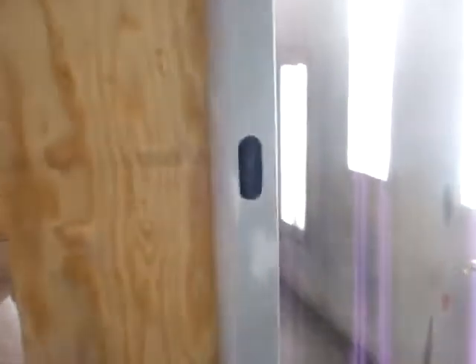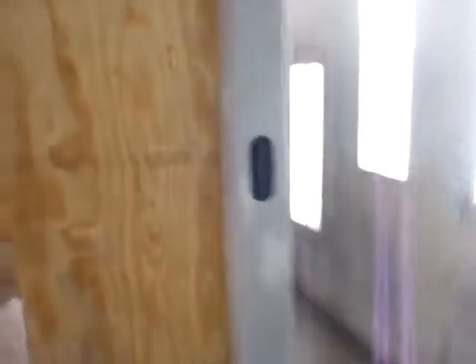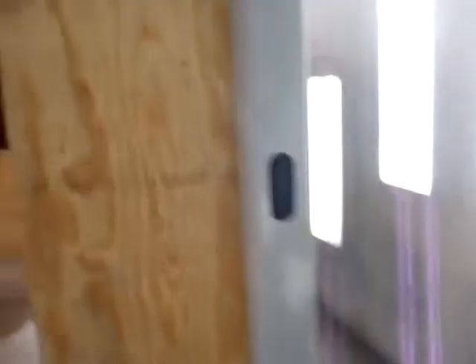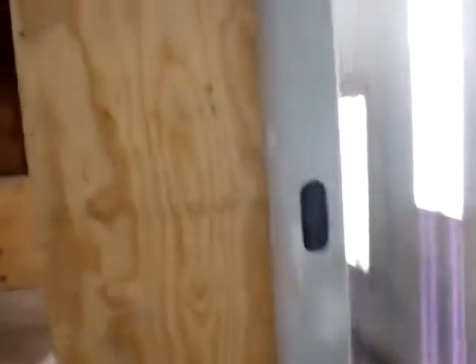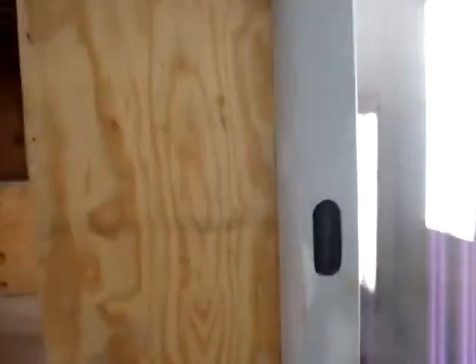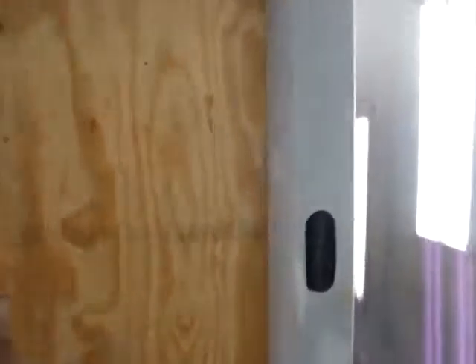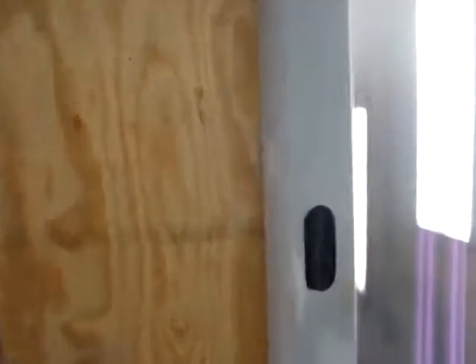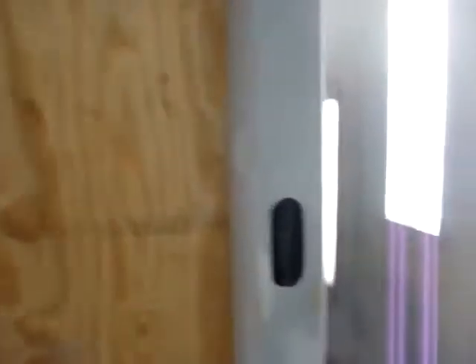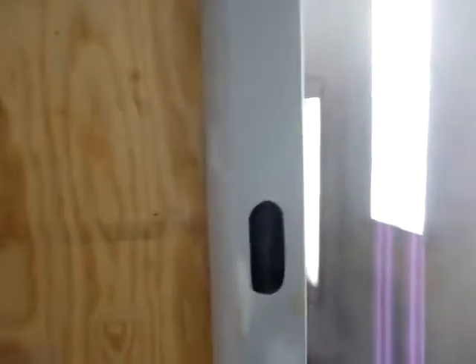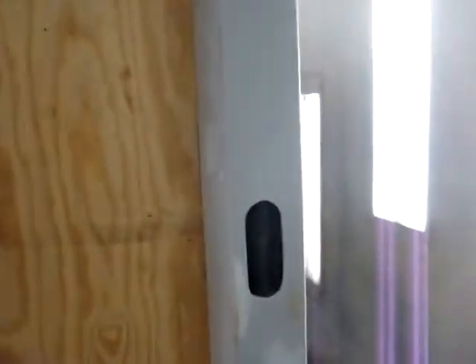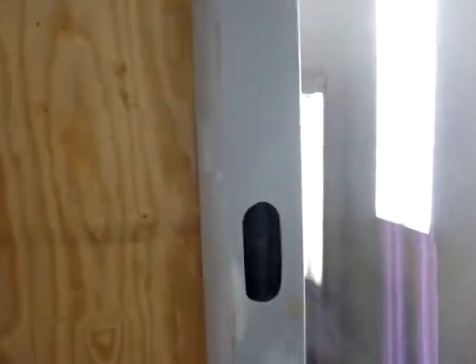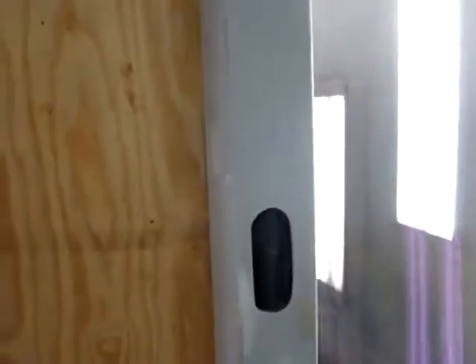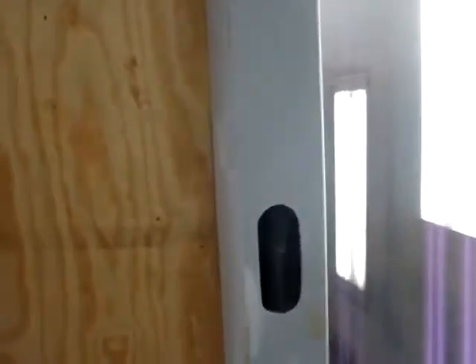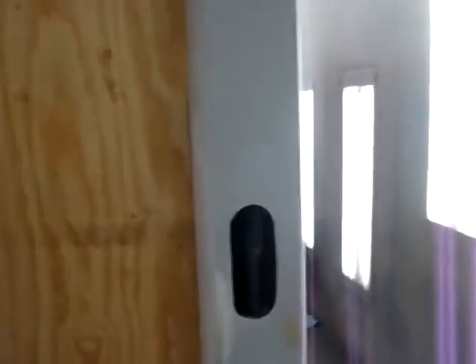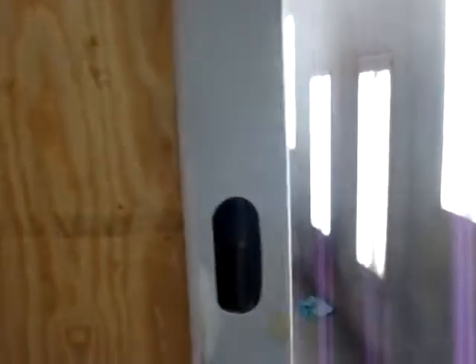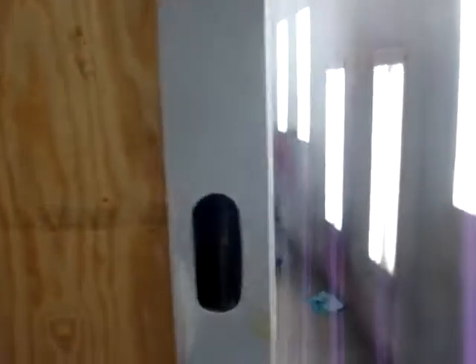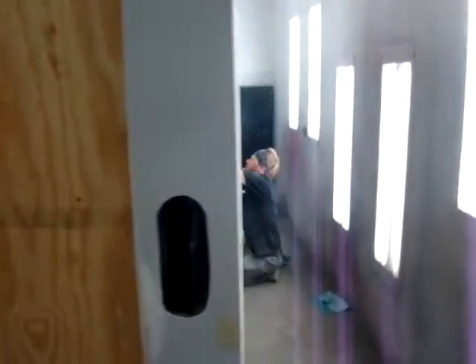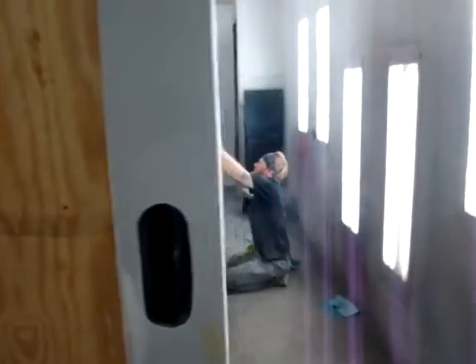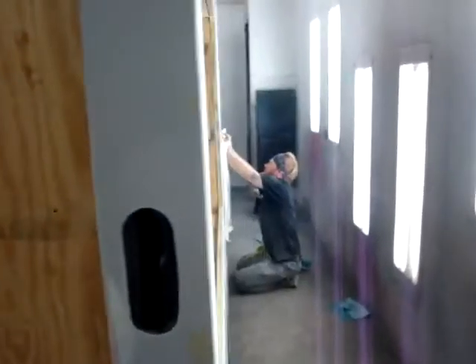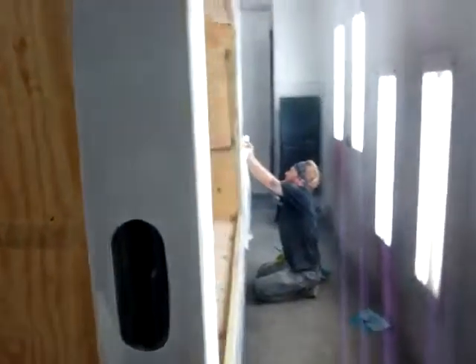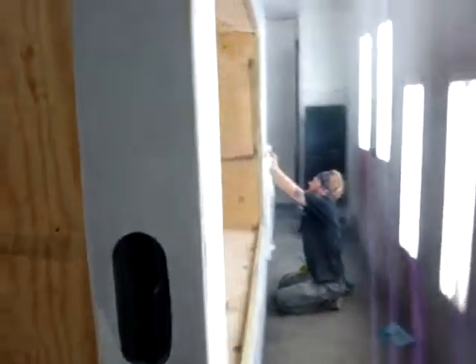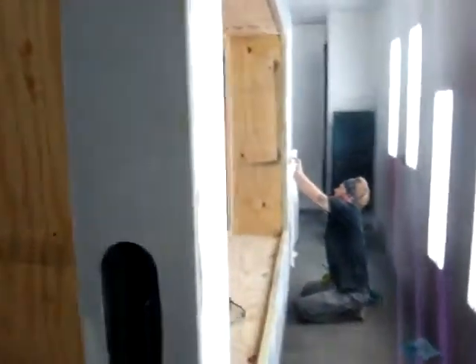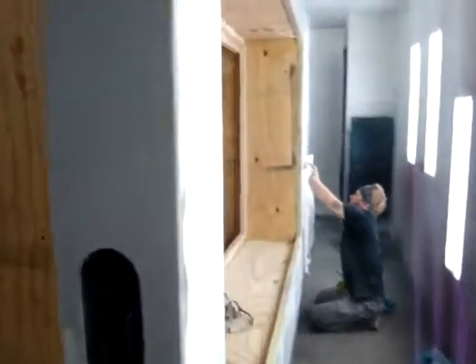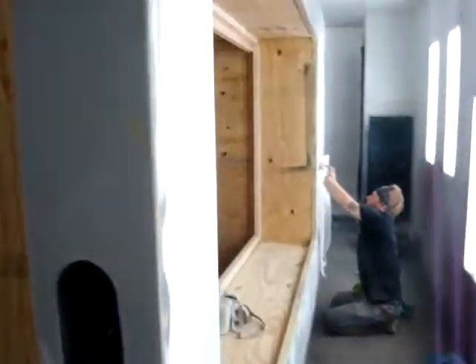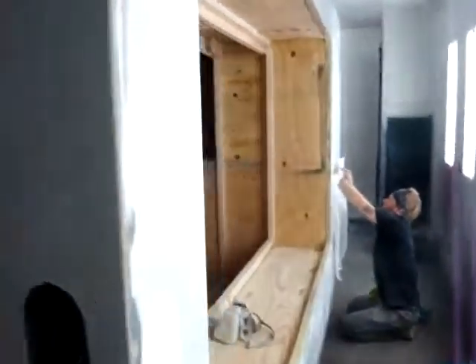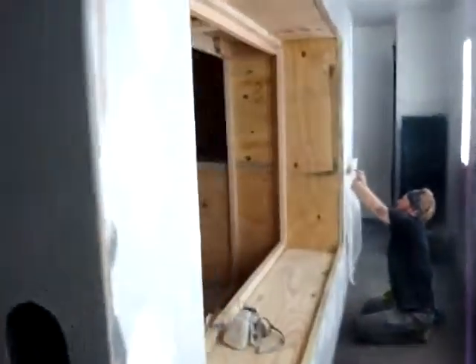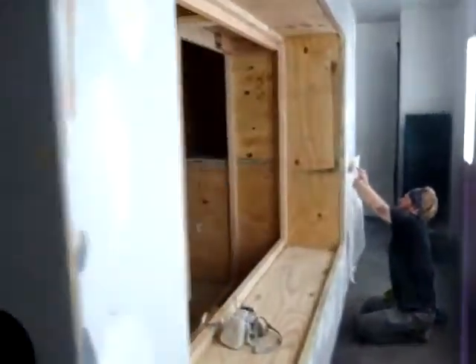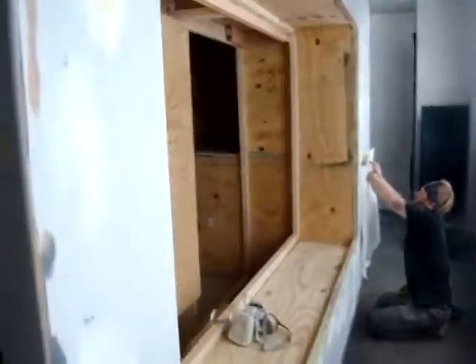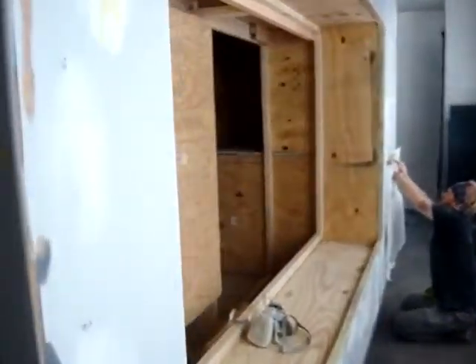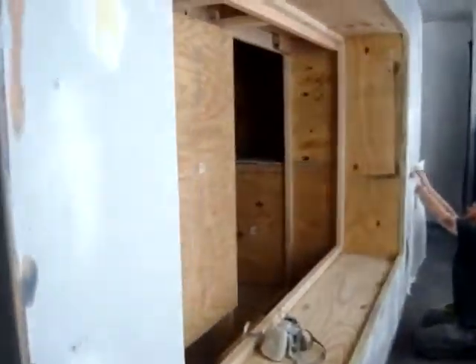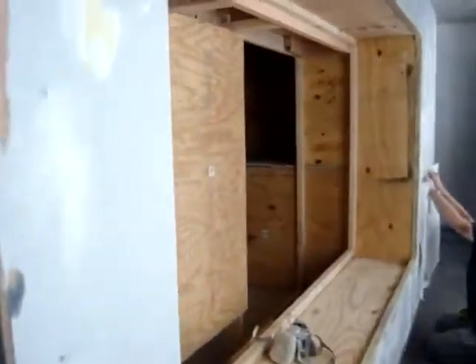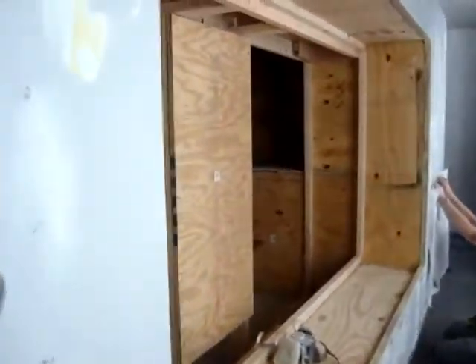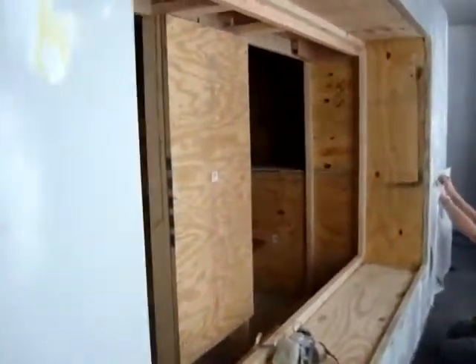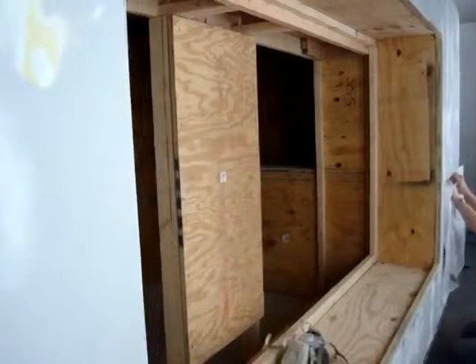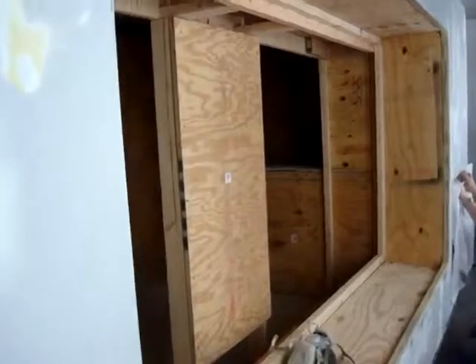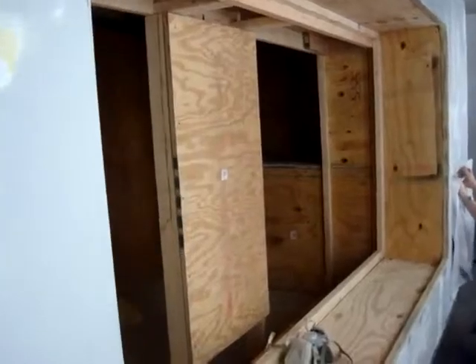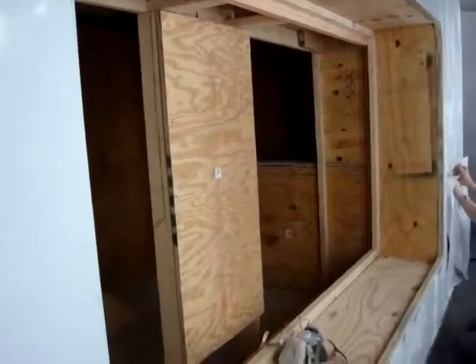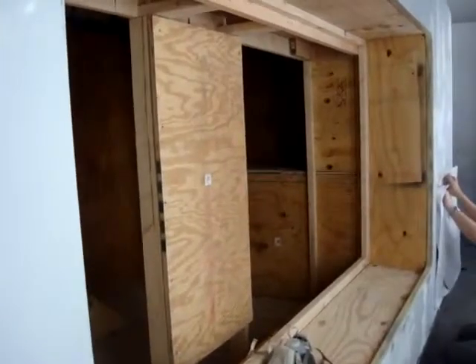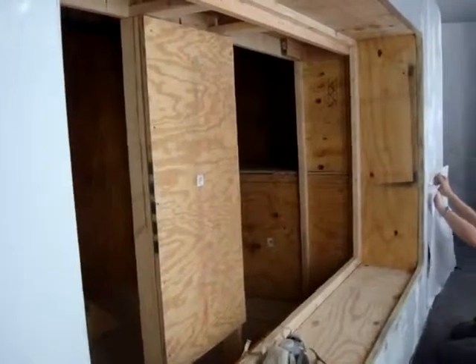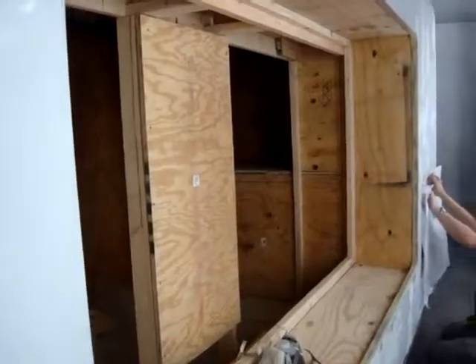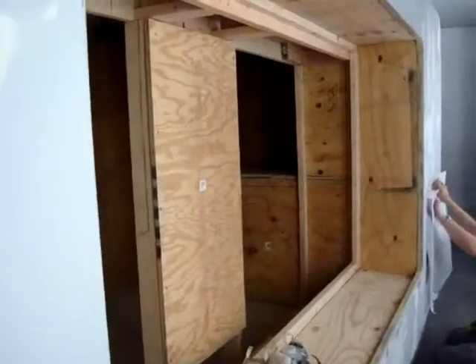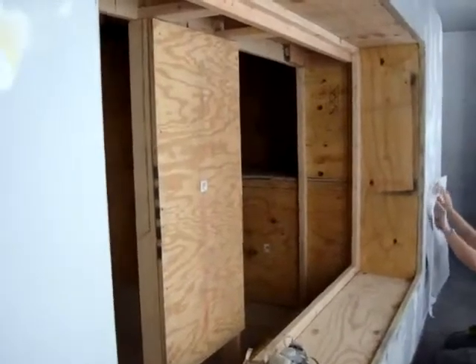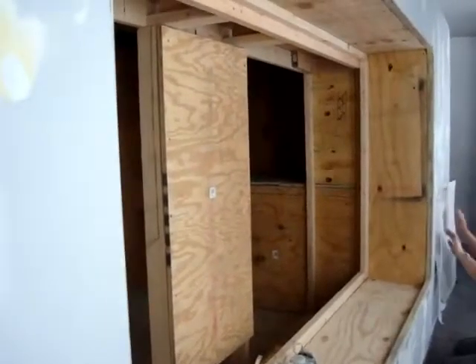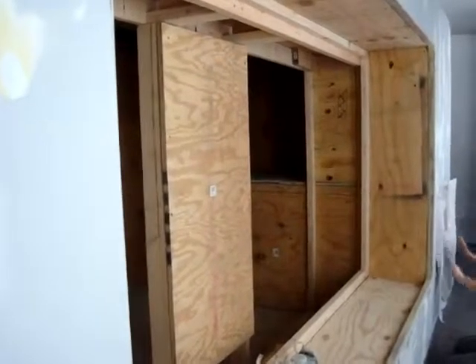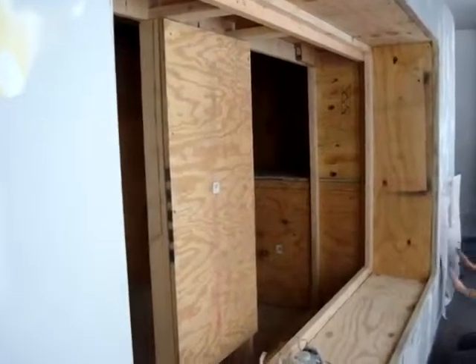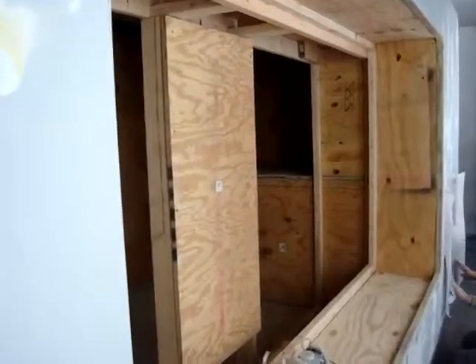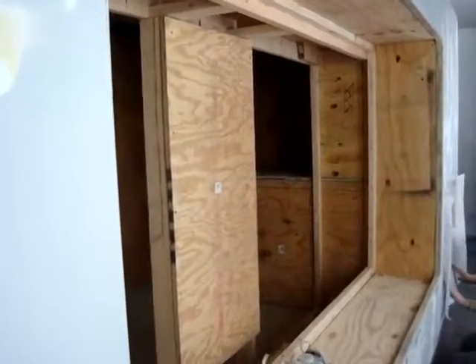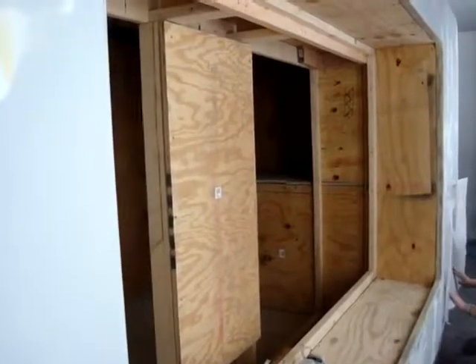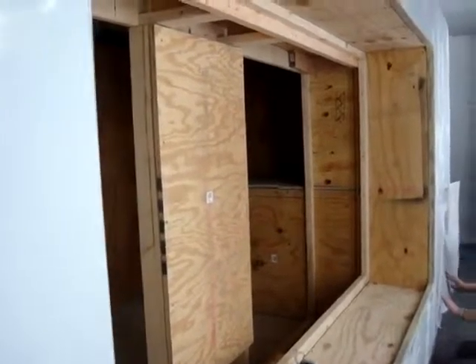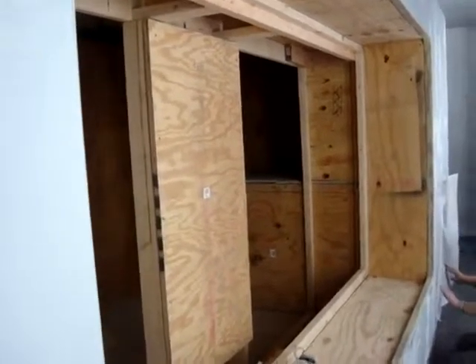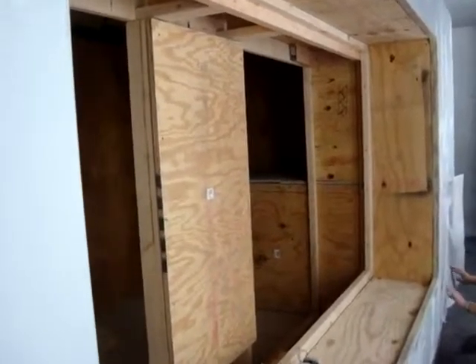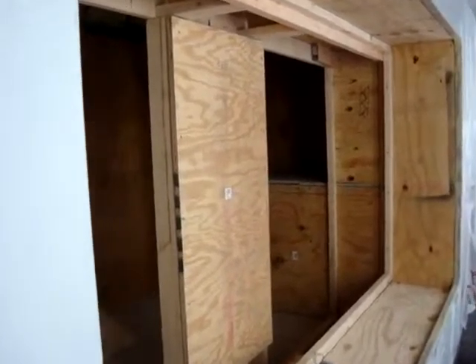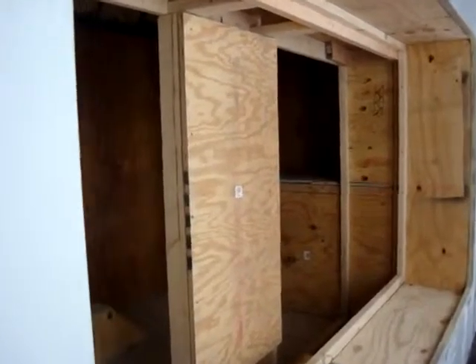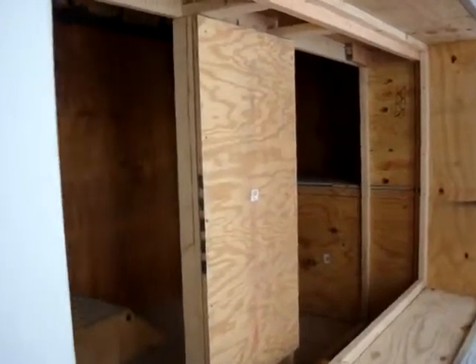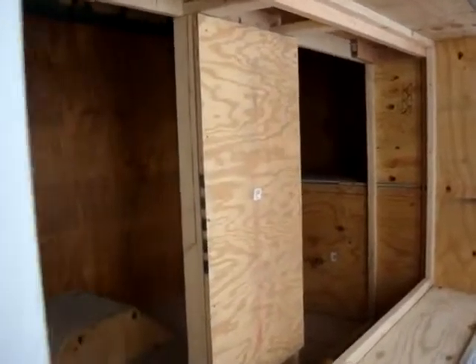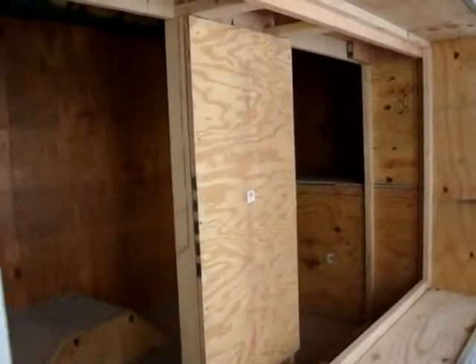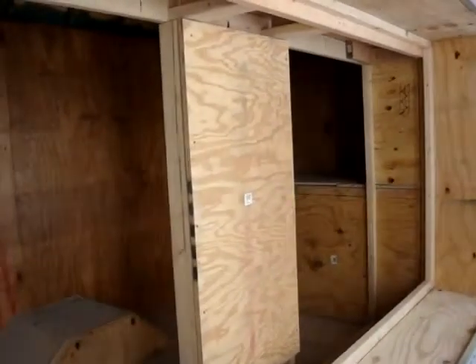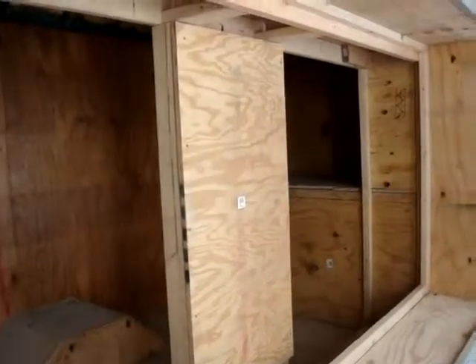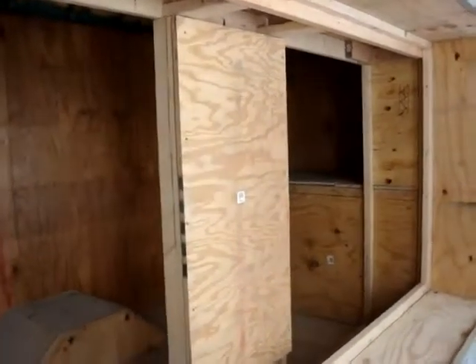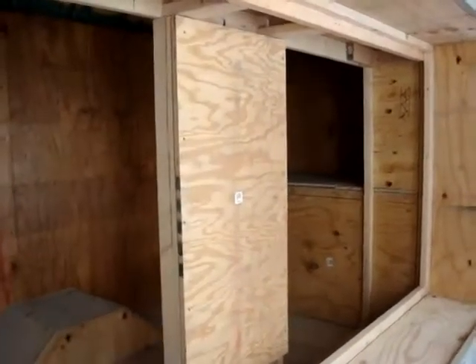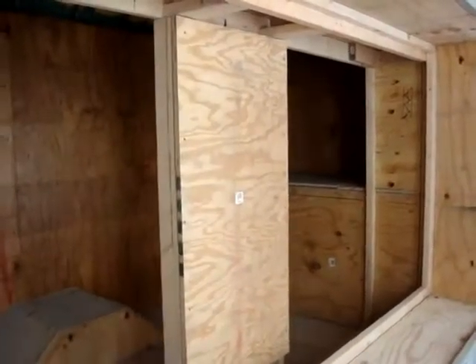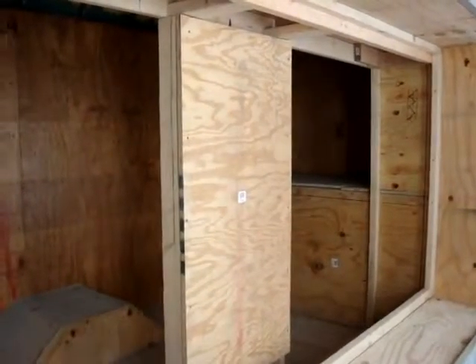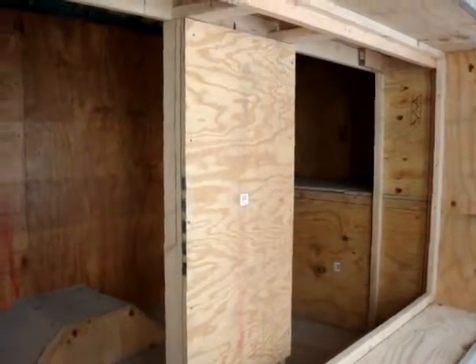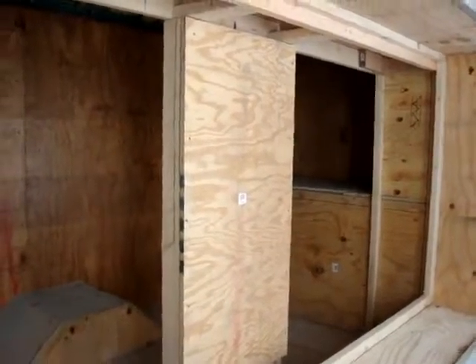This is a completely fiberglass trailer. It's made to order, so whatever the customer wants to put in it can be put in.